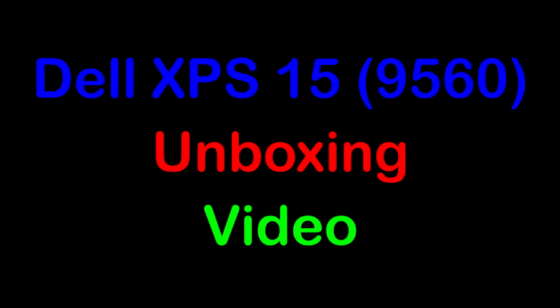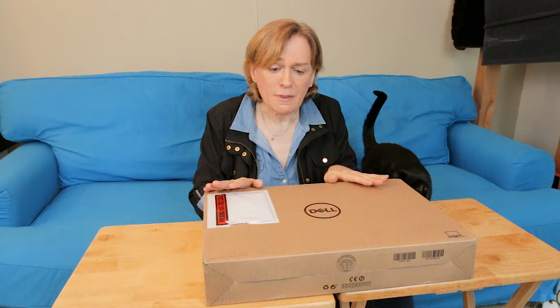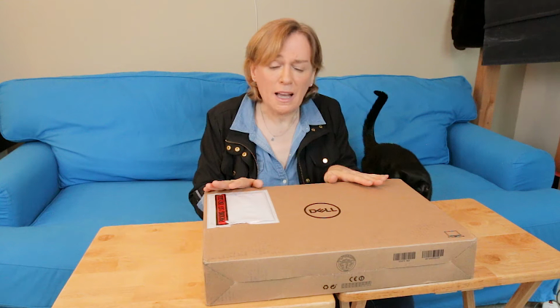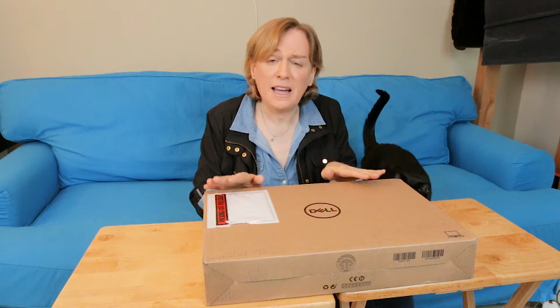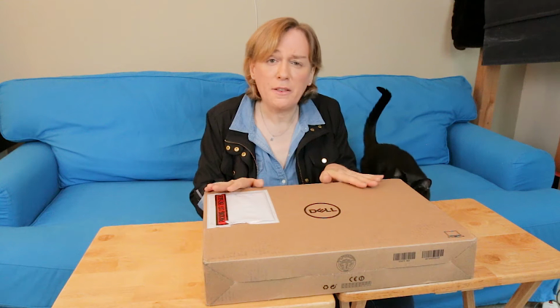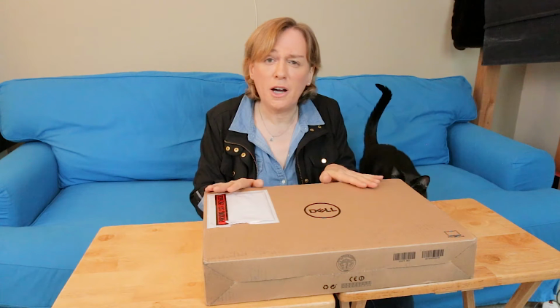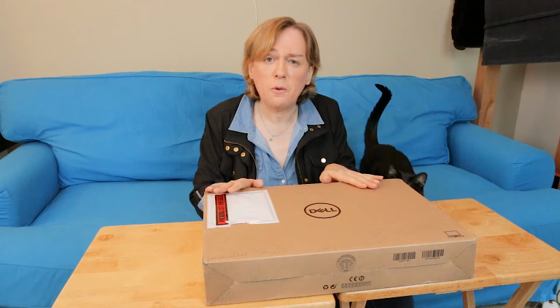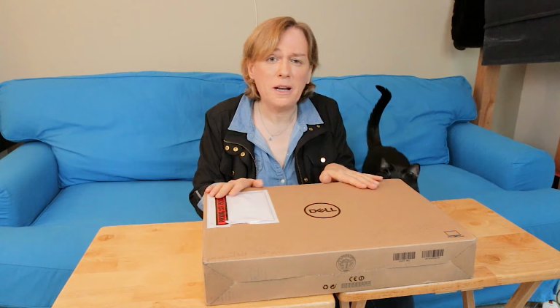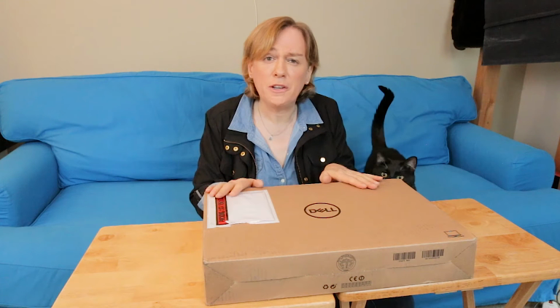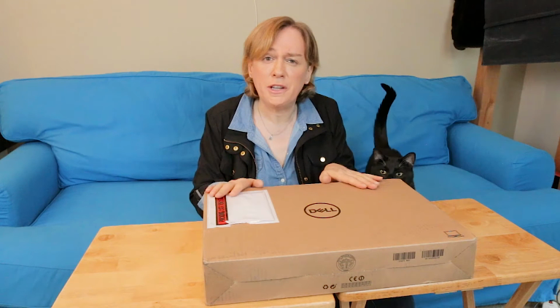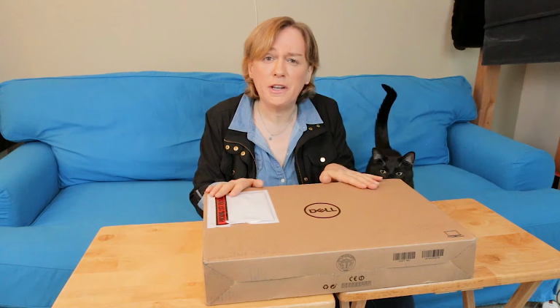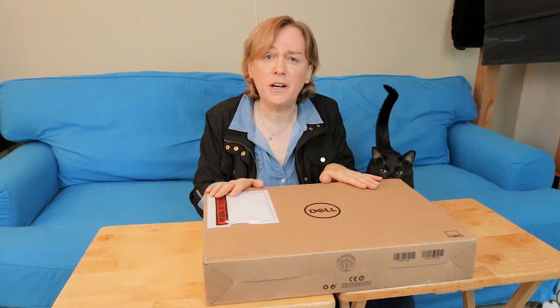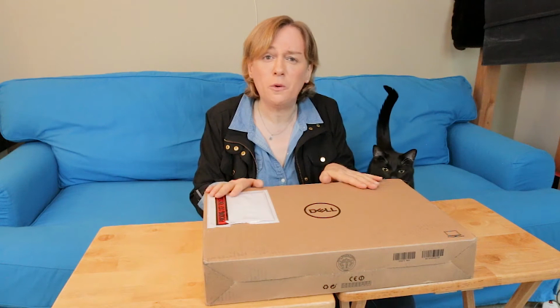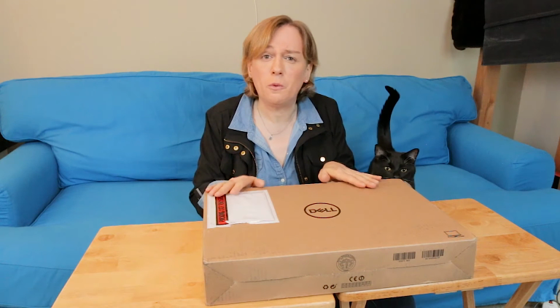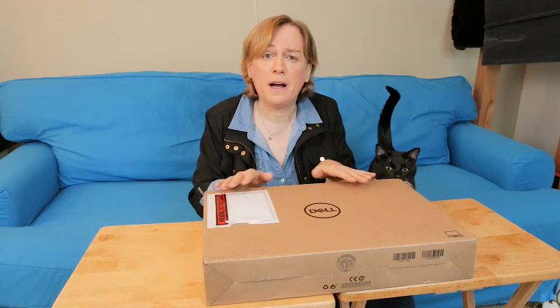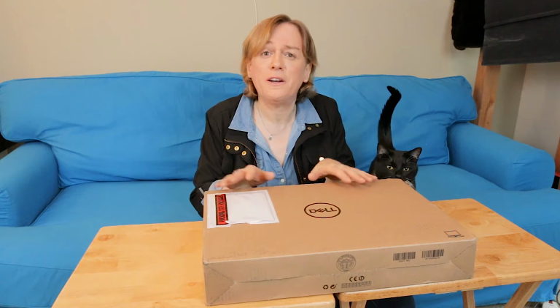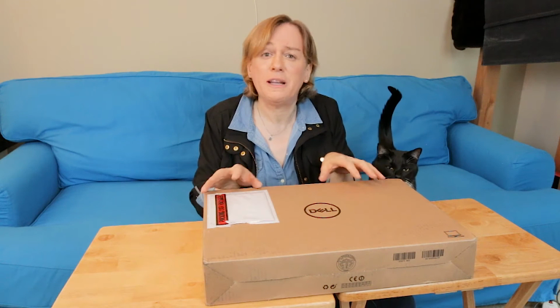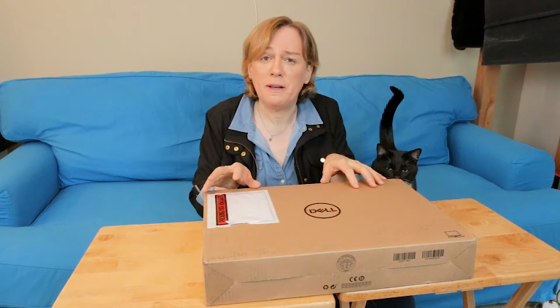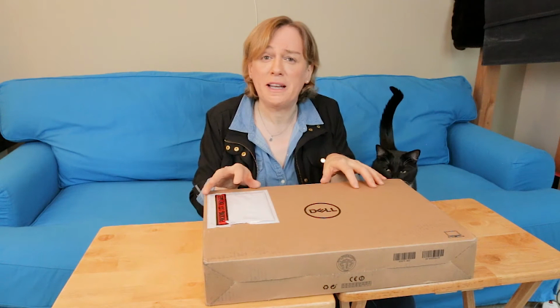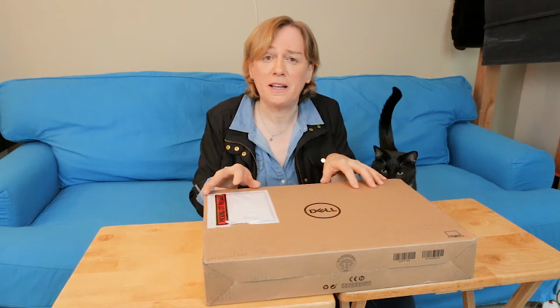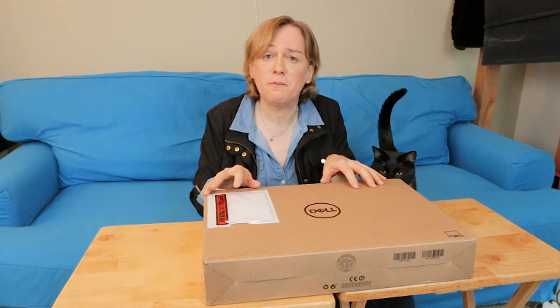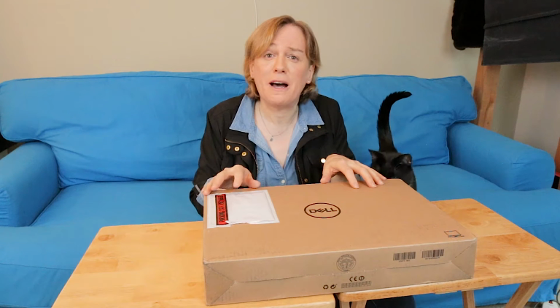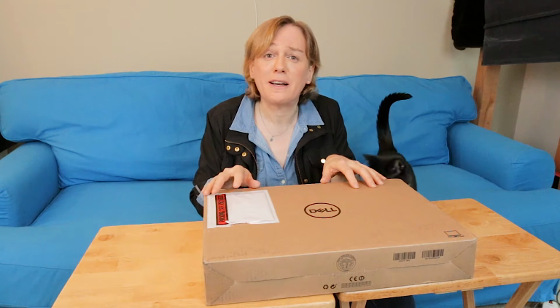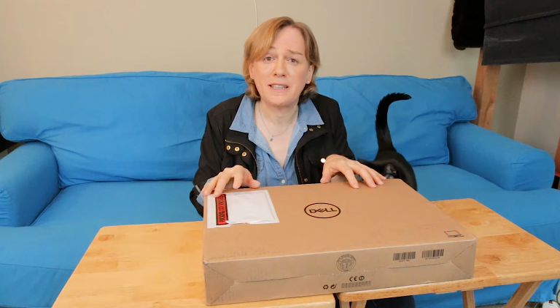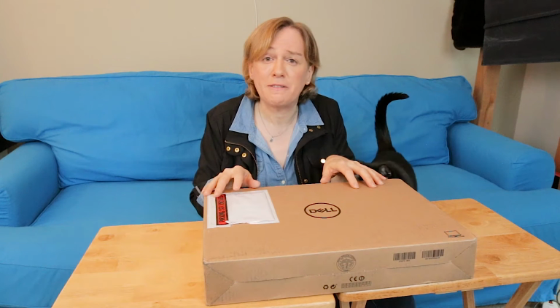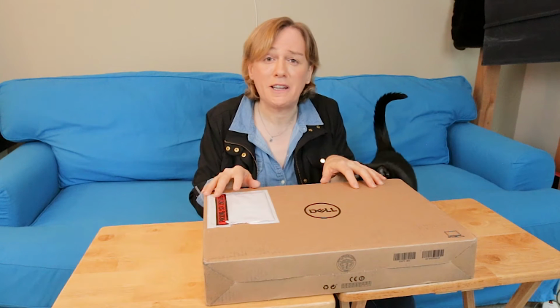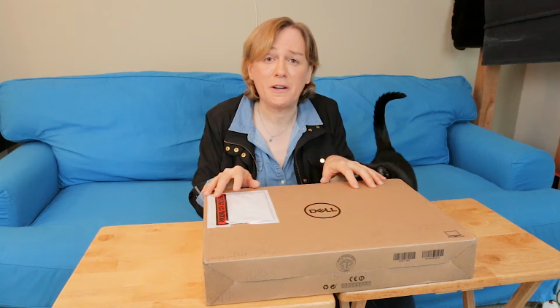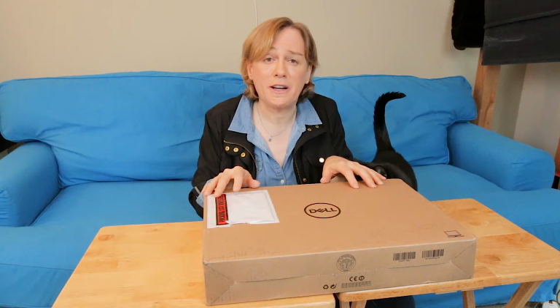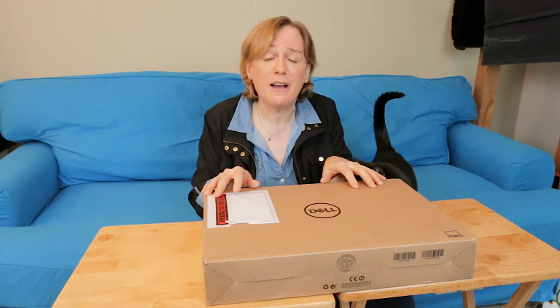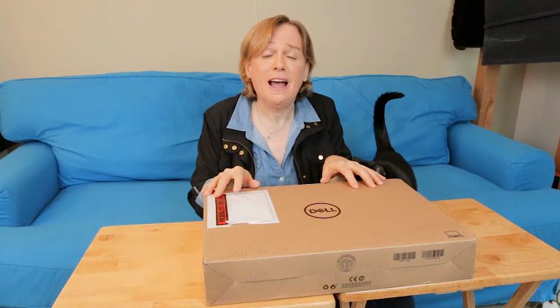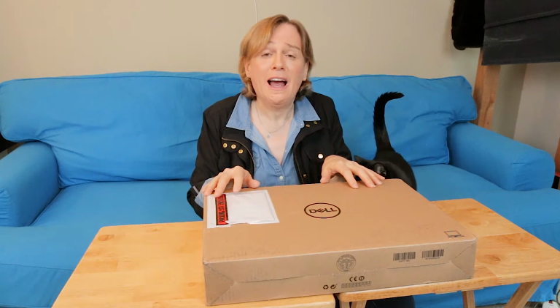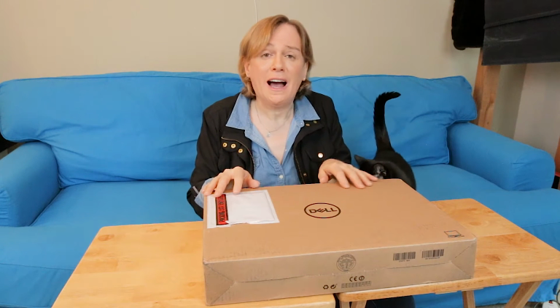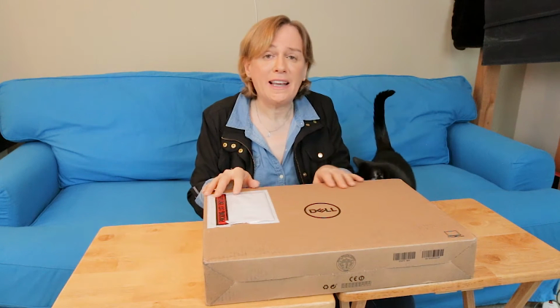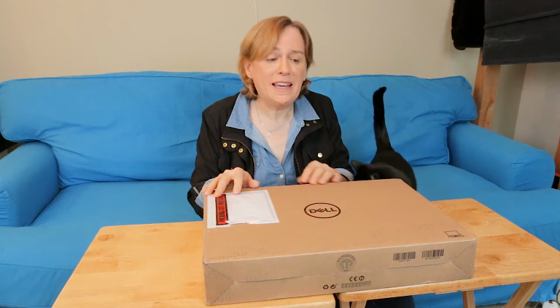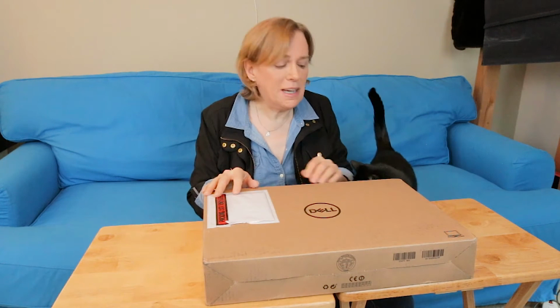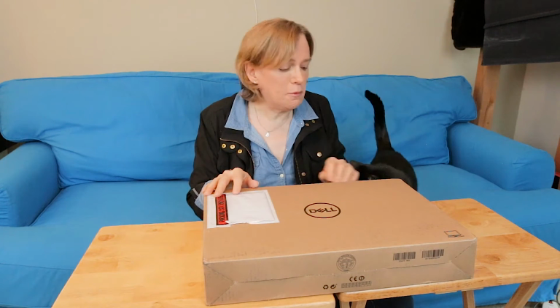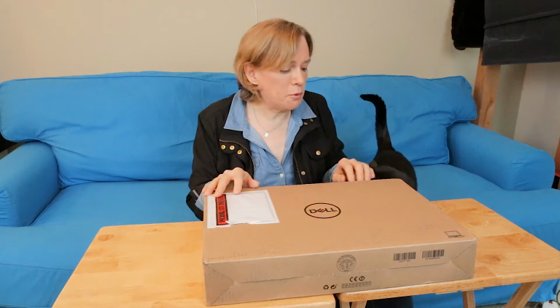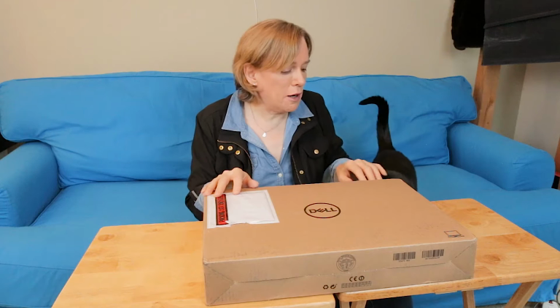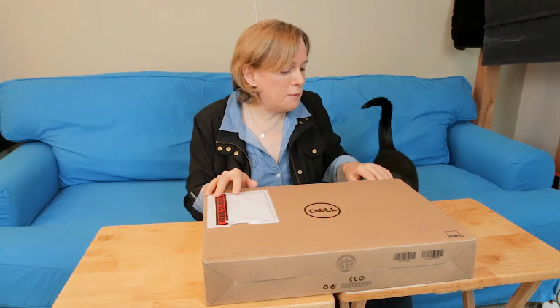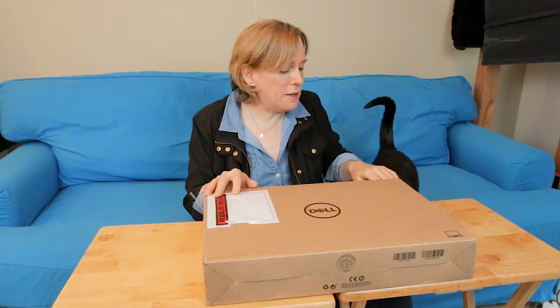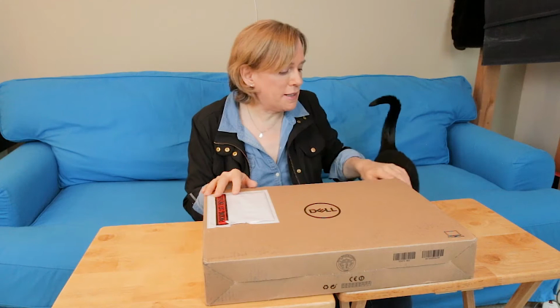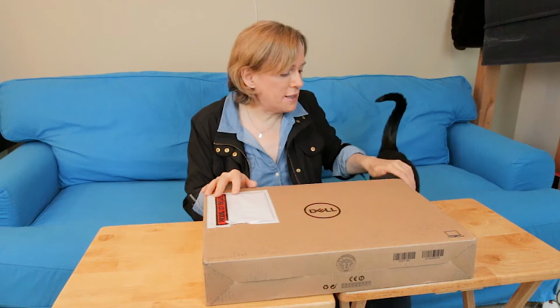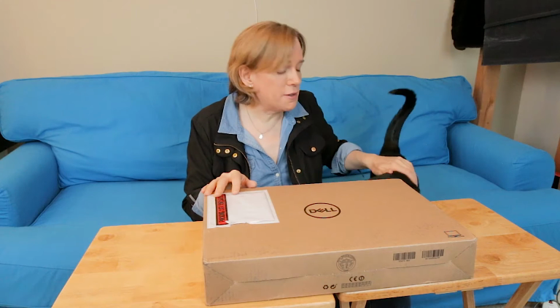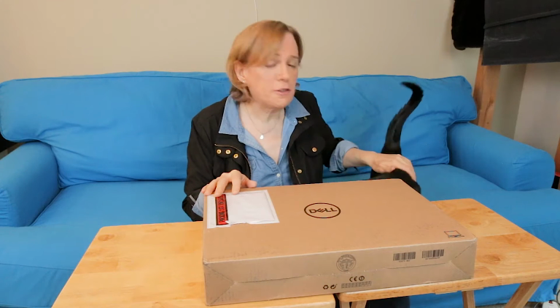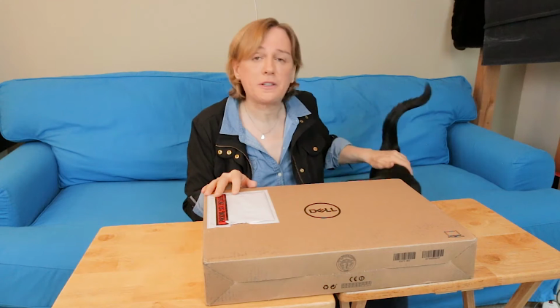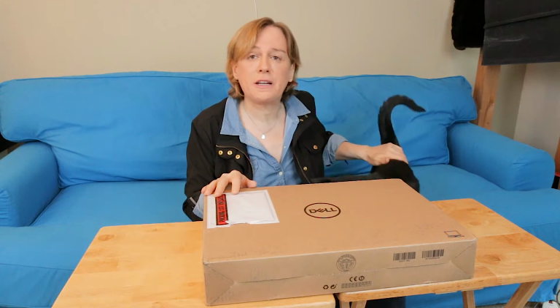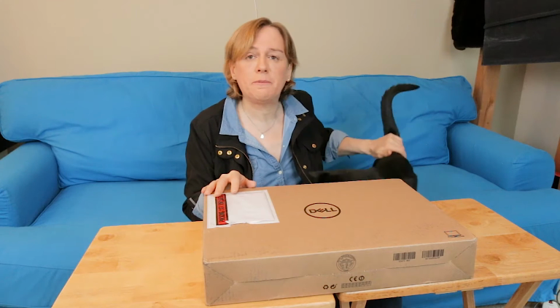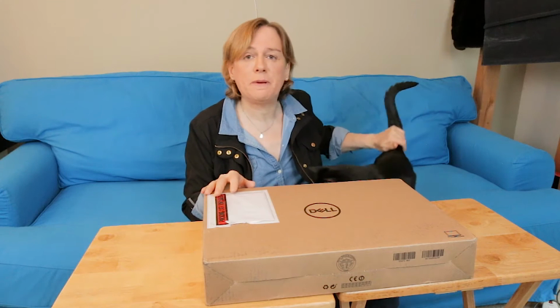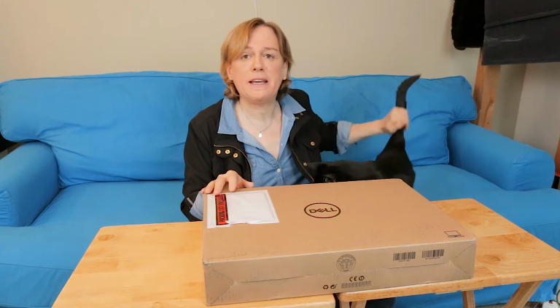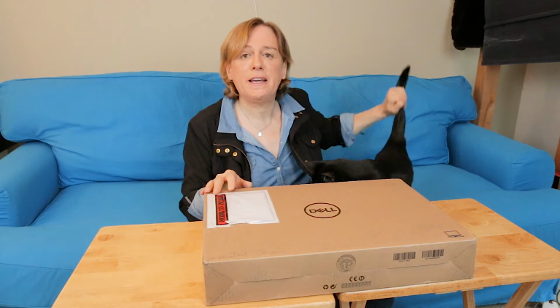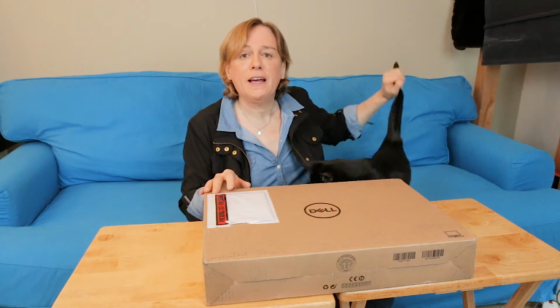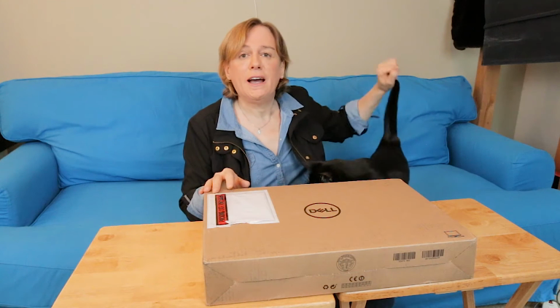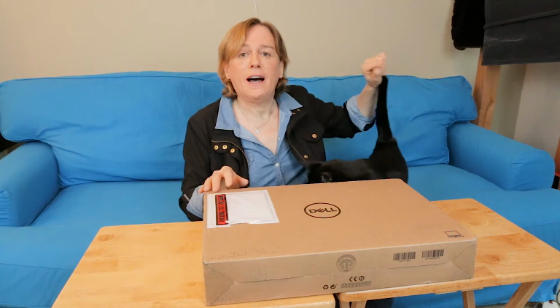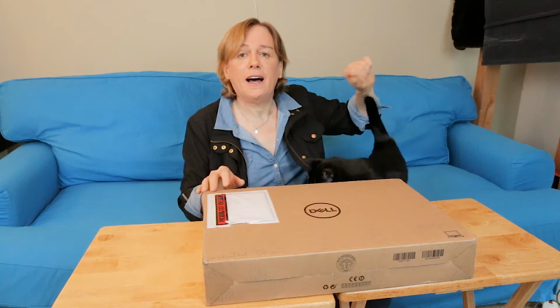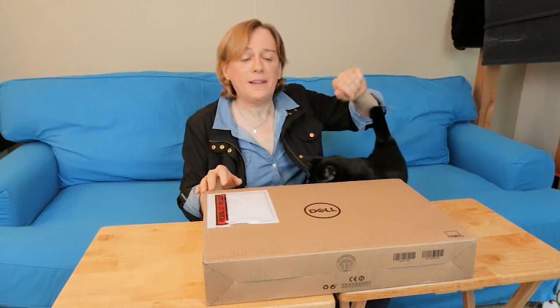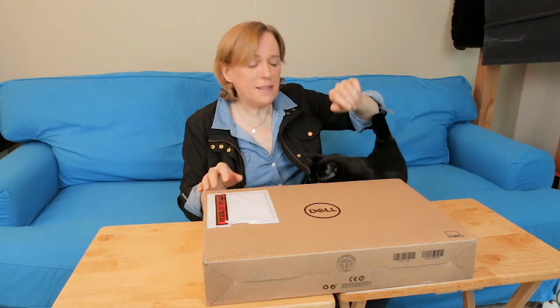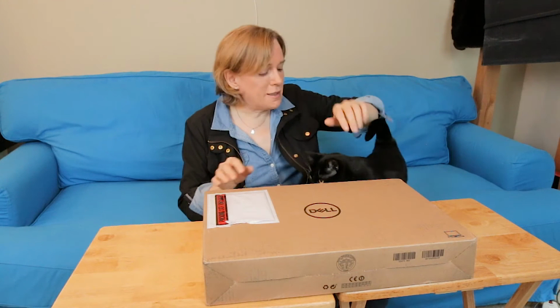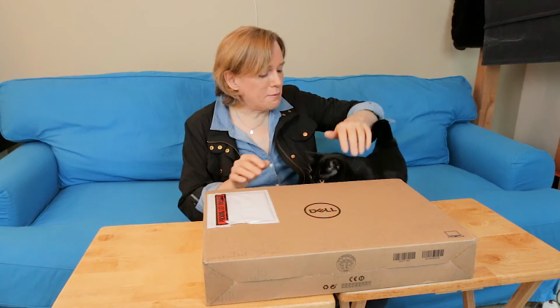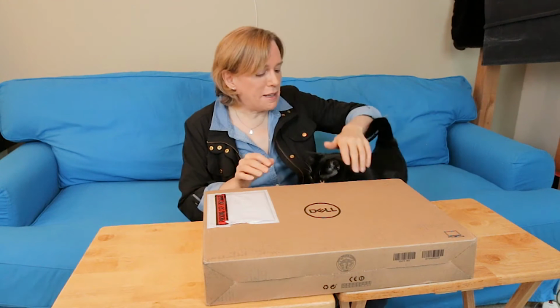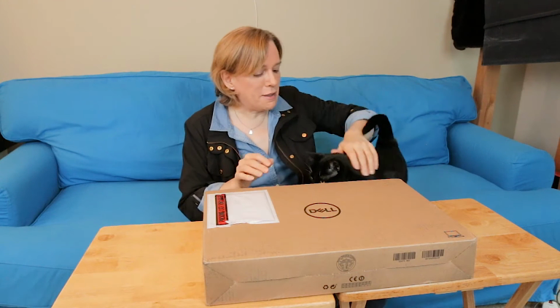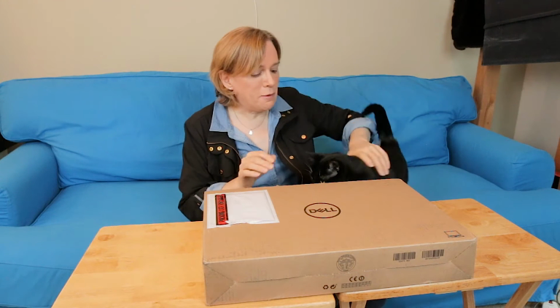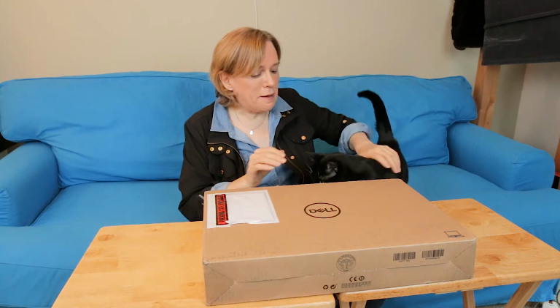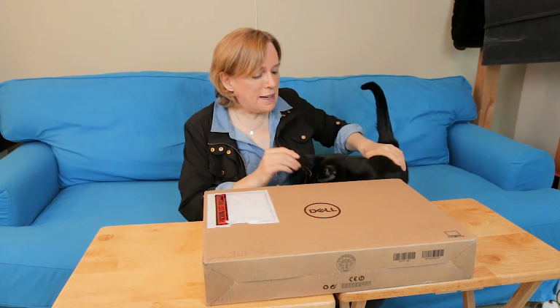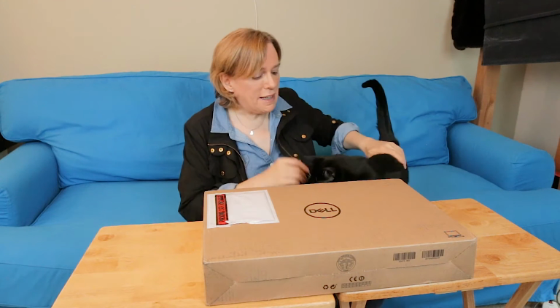I thought, well, why don't I make an unboxing video here? I can't promise that there's gonna be — this is my little buddy.